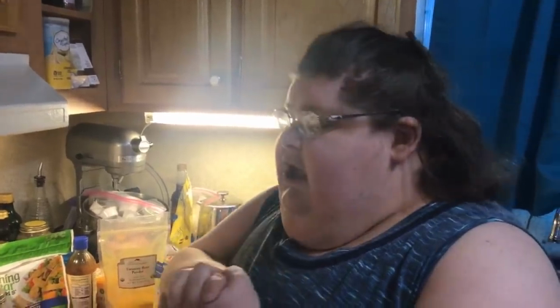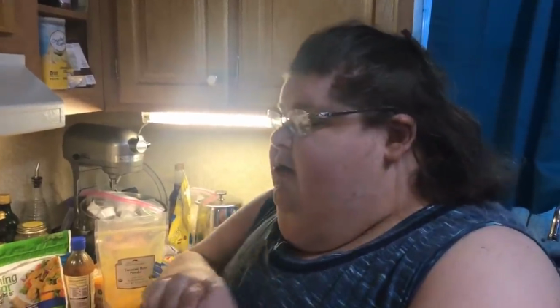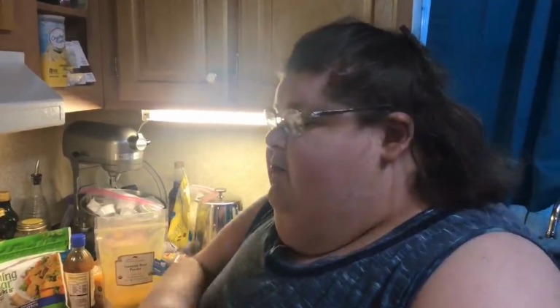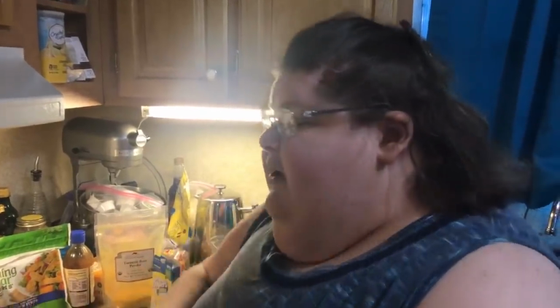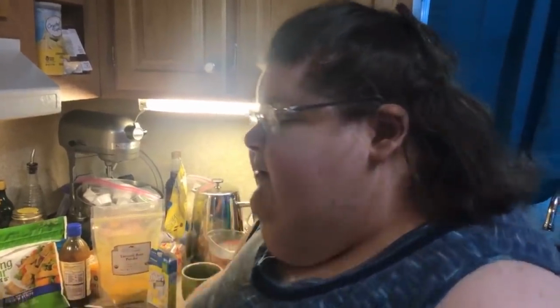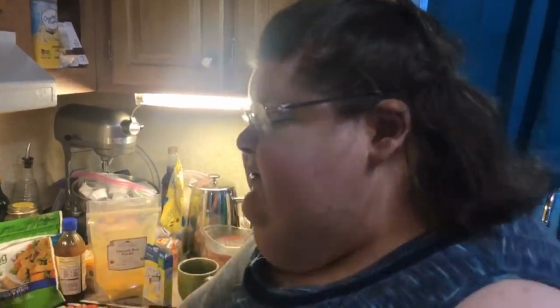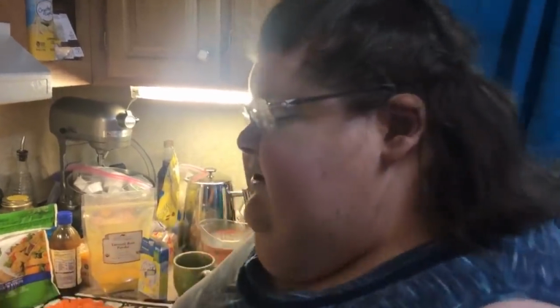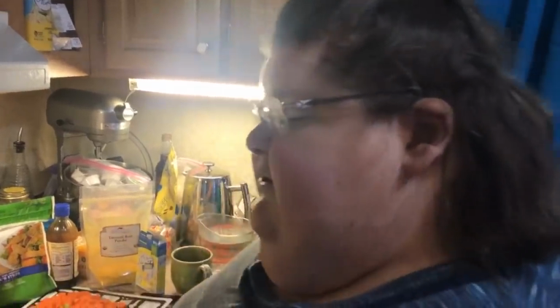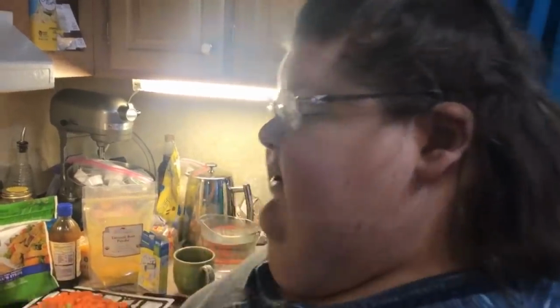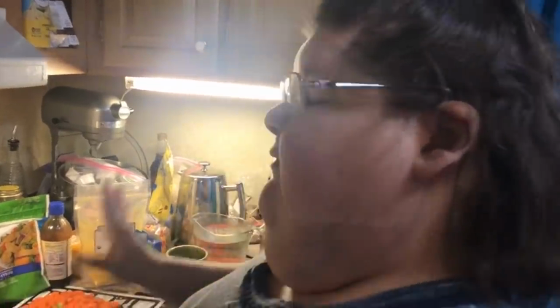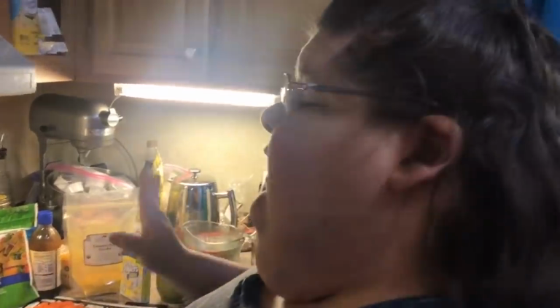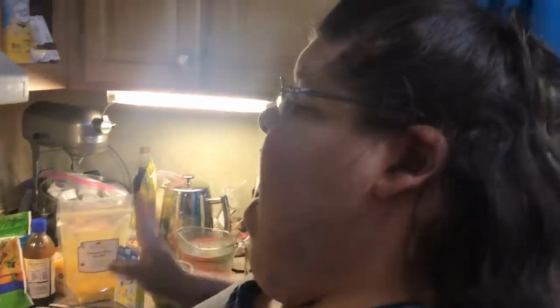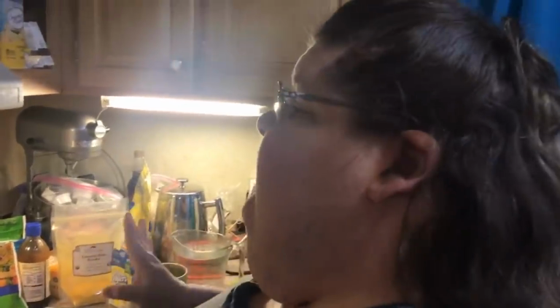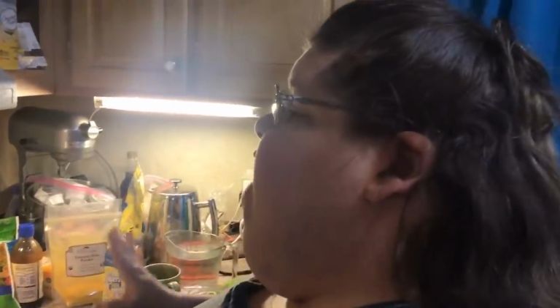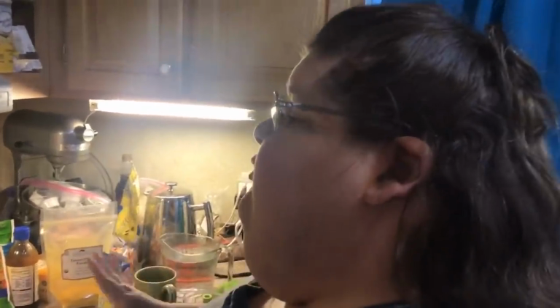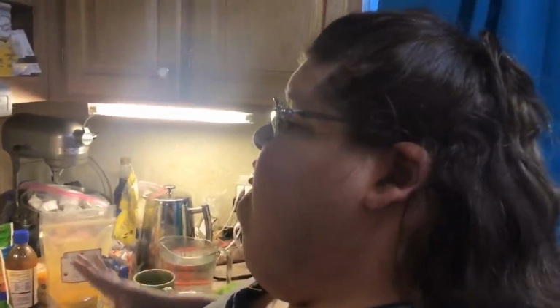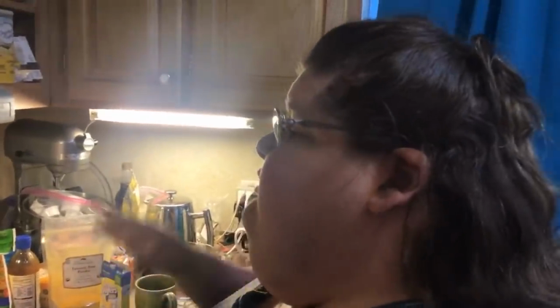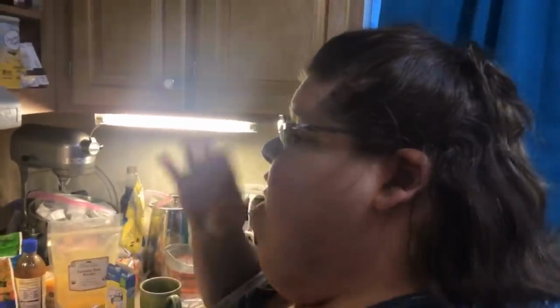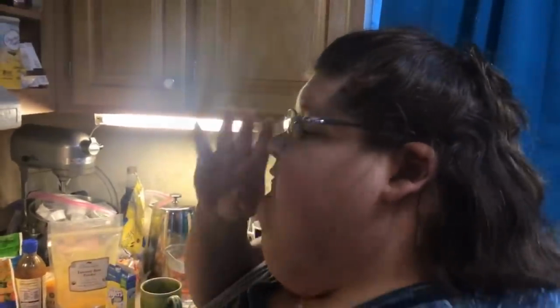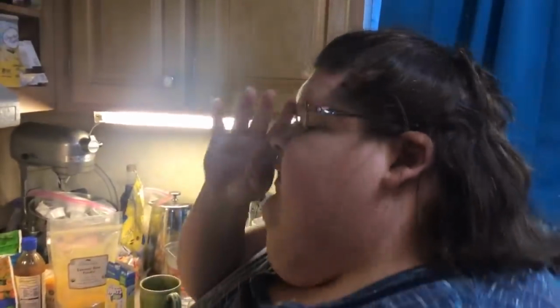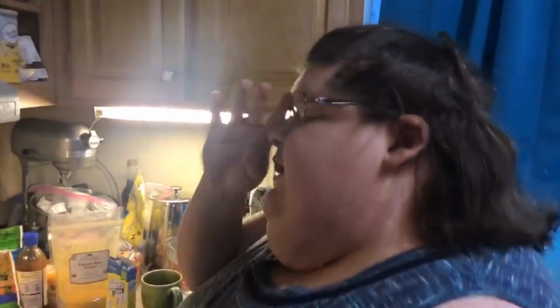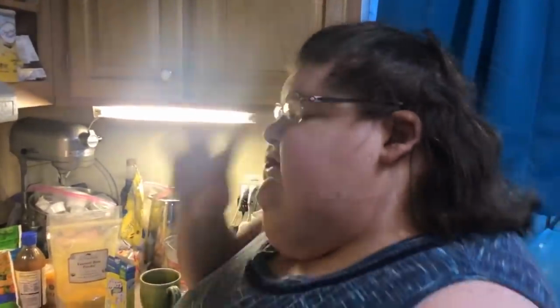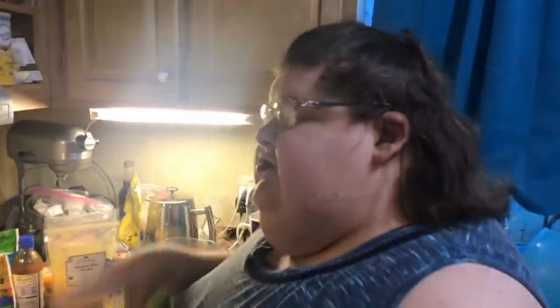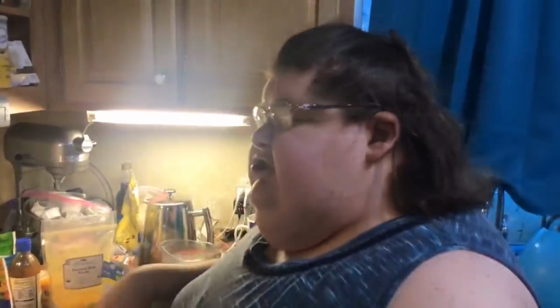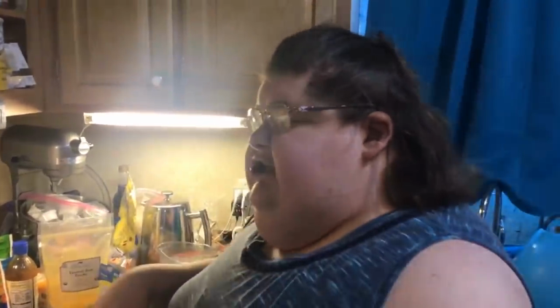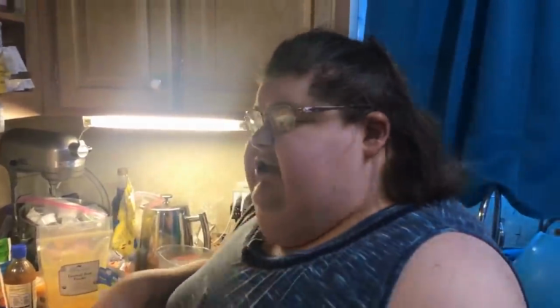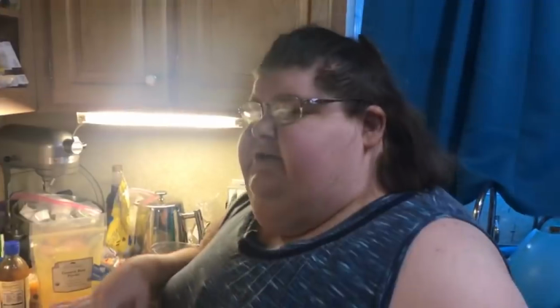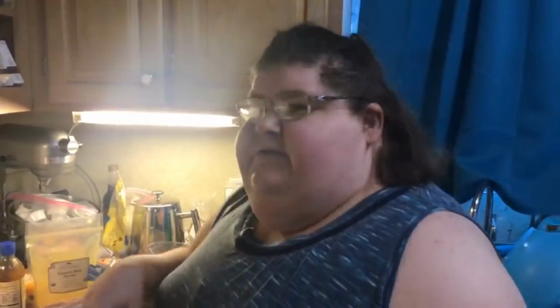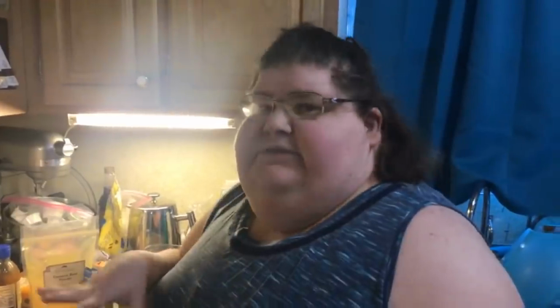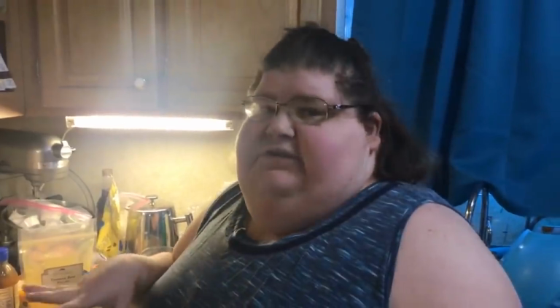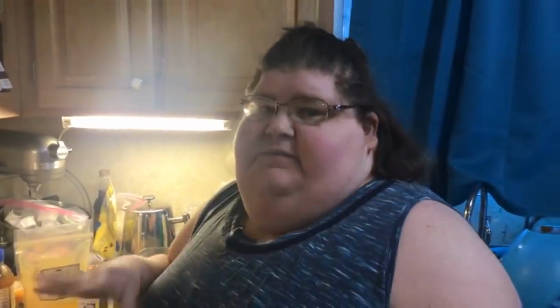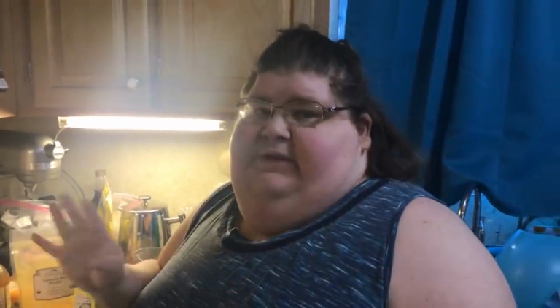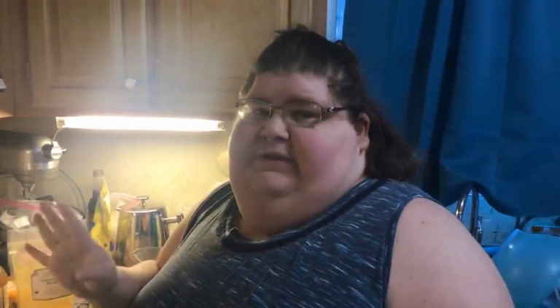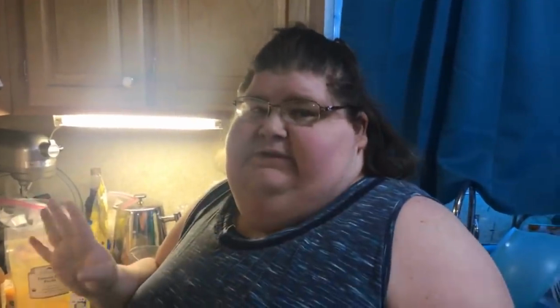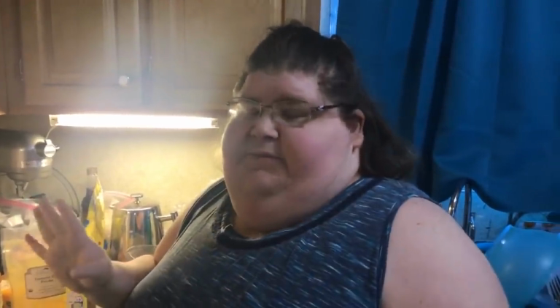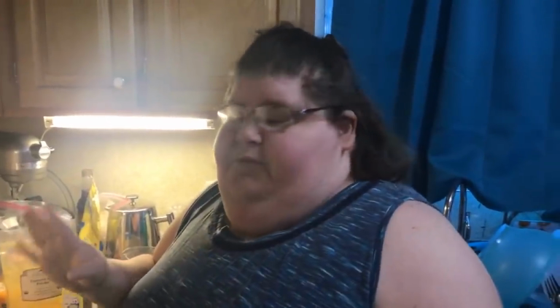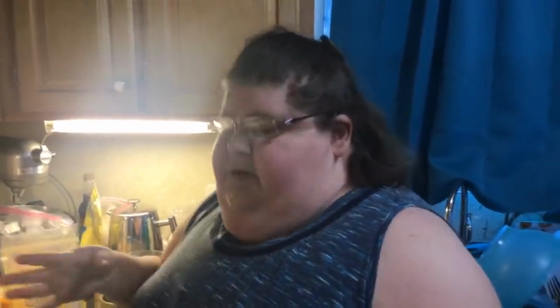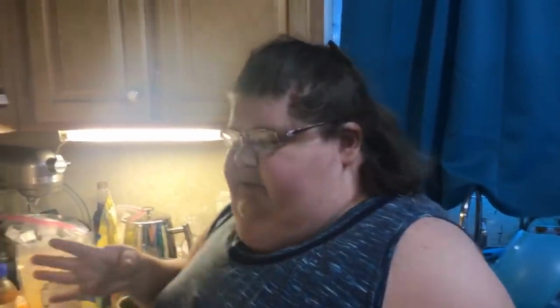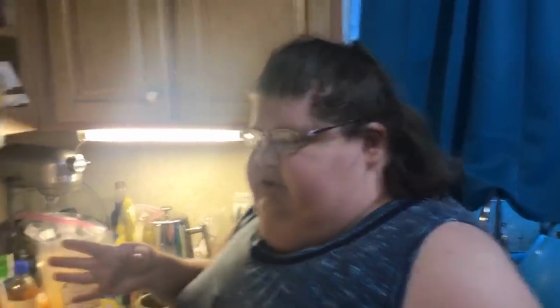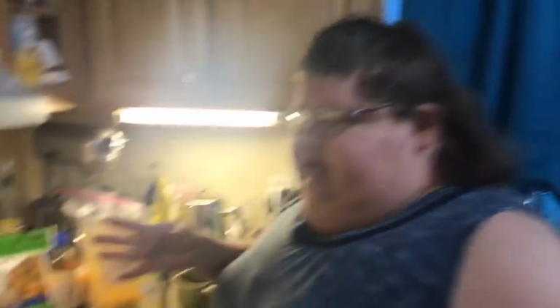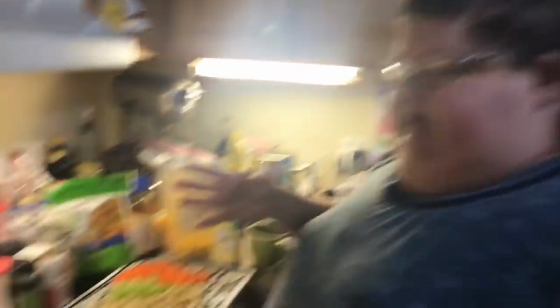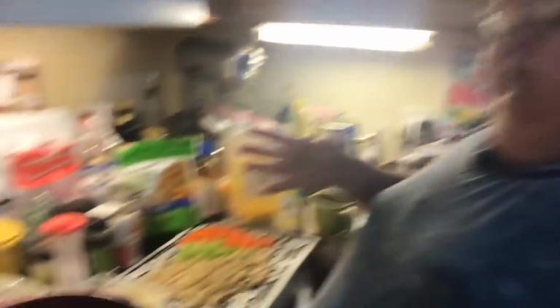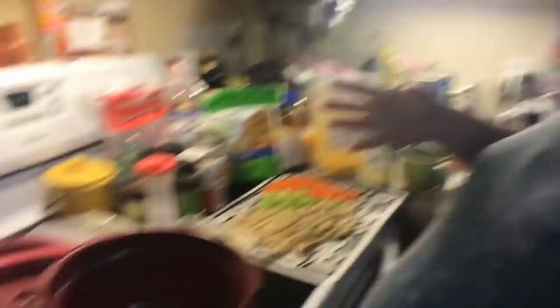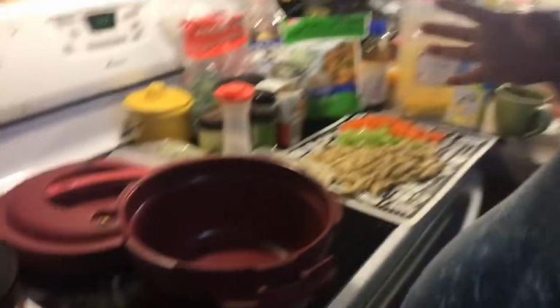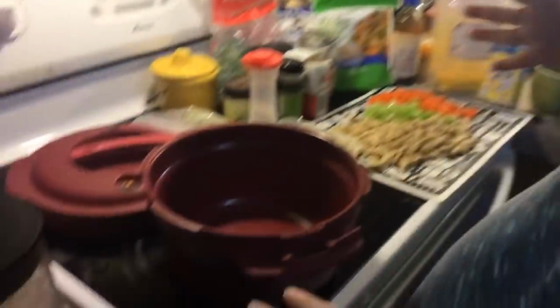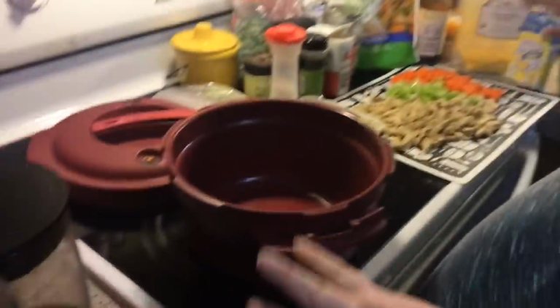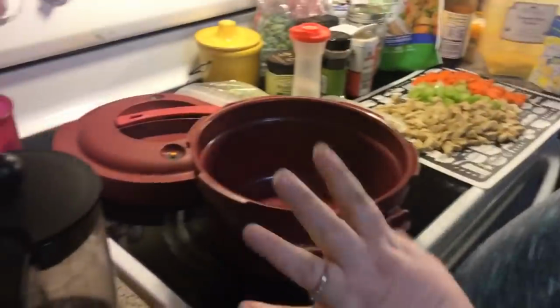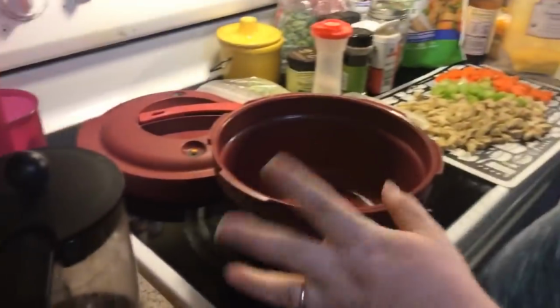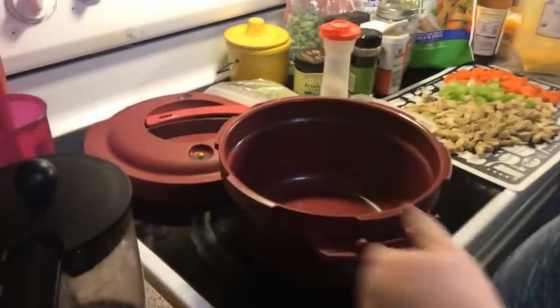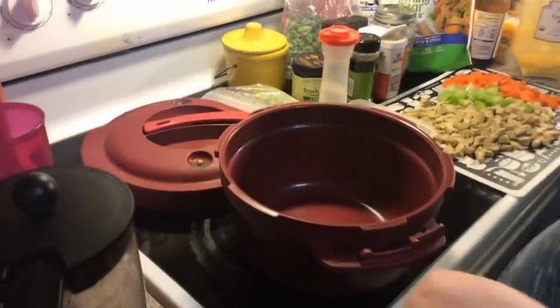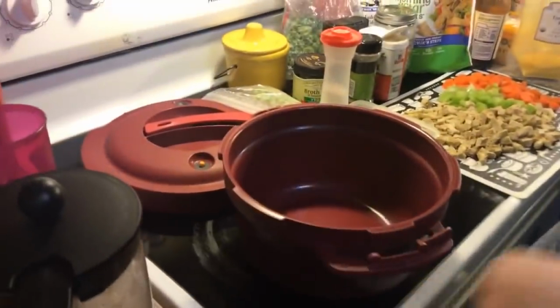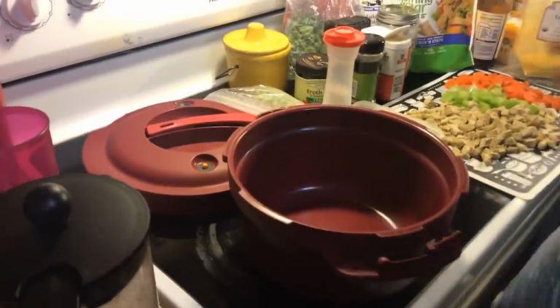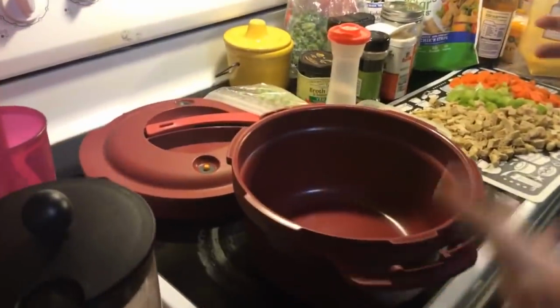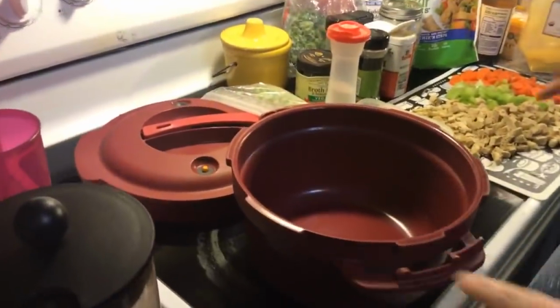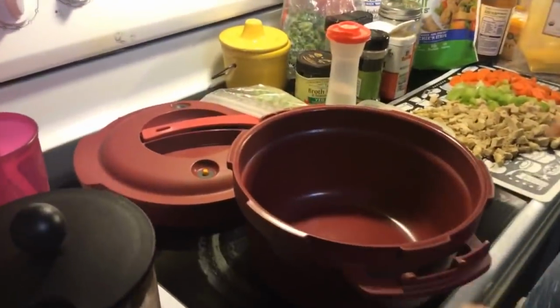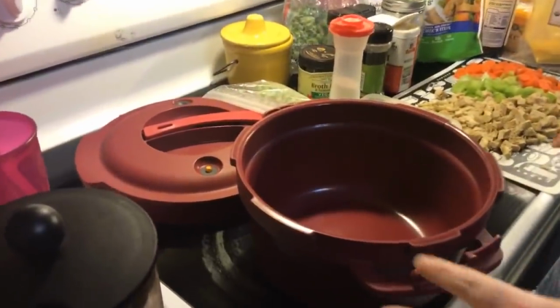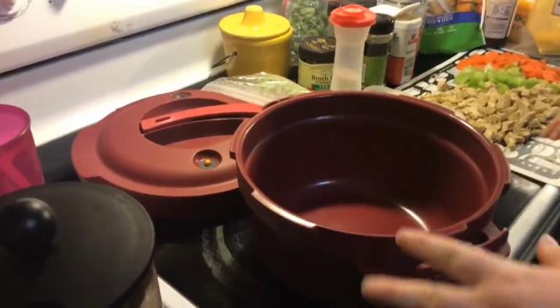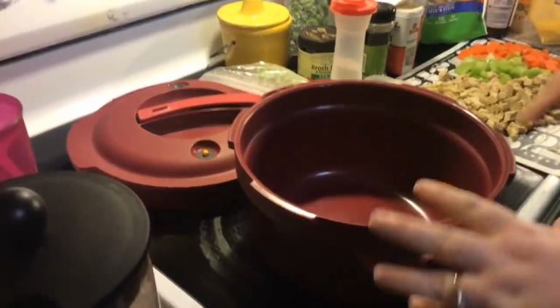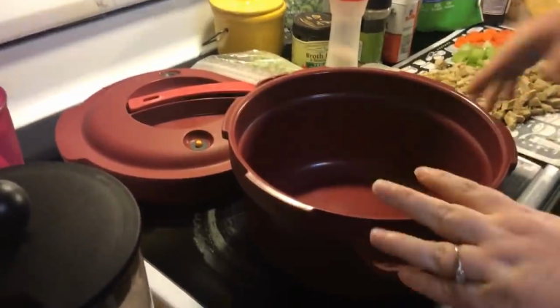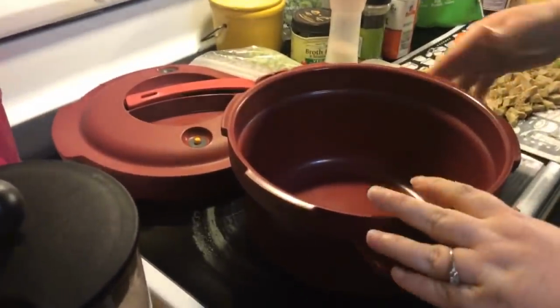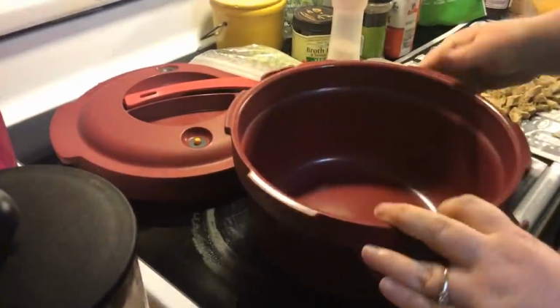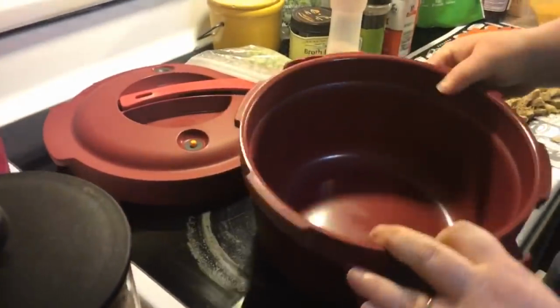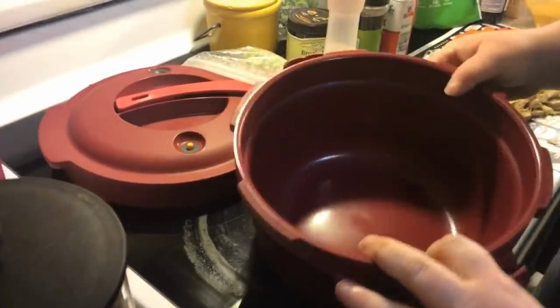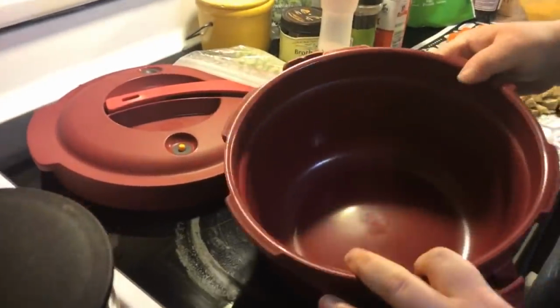Welcome to another live where we're doing veggie chicken noodle soup in the Tupperware pressure cooker. I've been promising this video for a while.